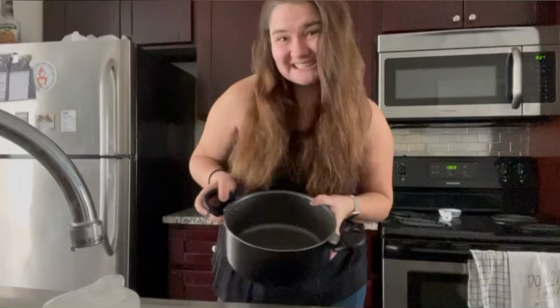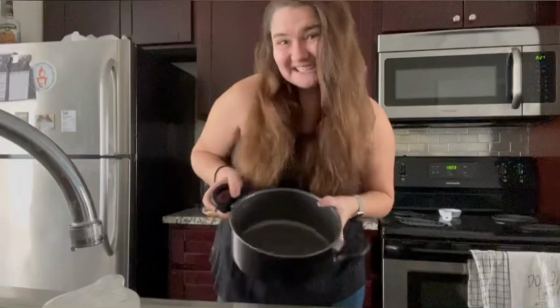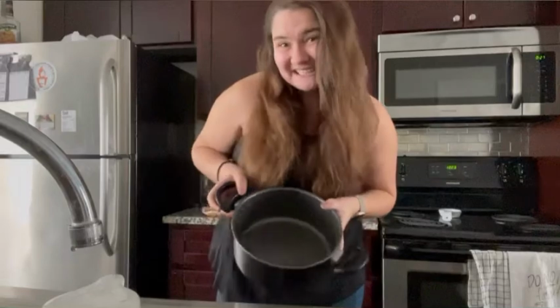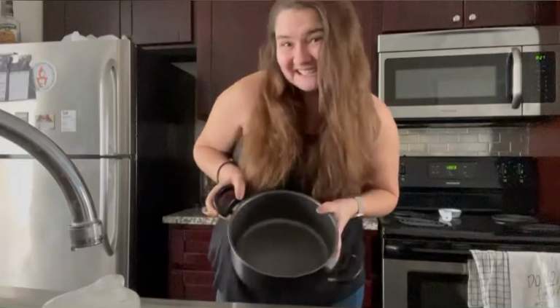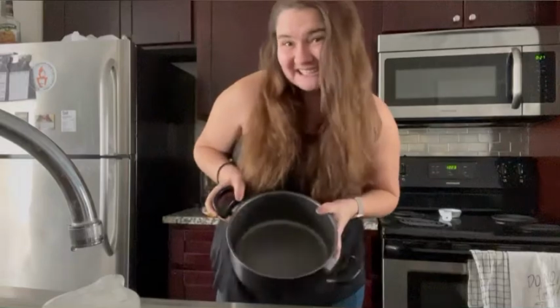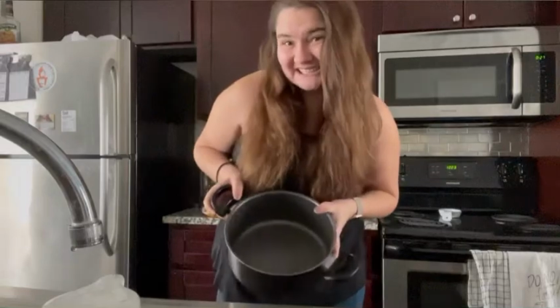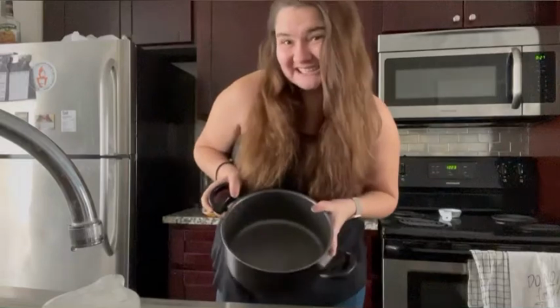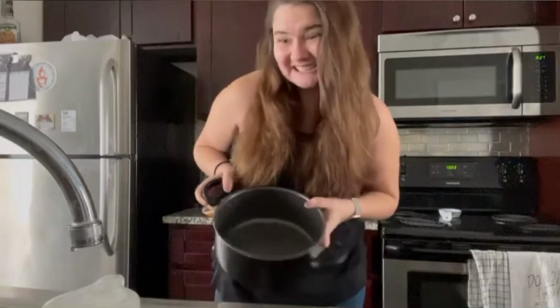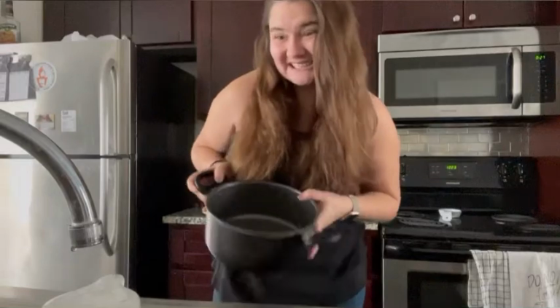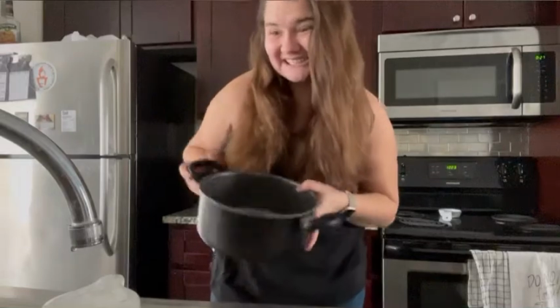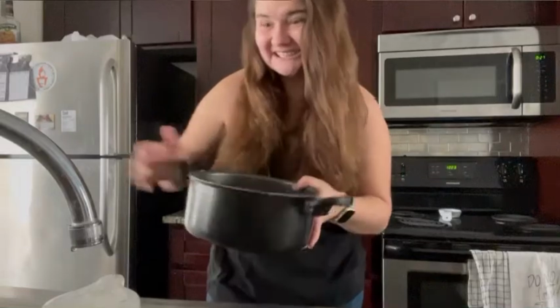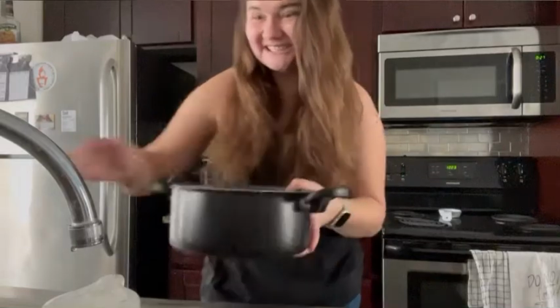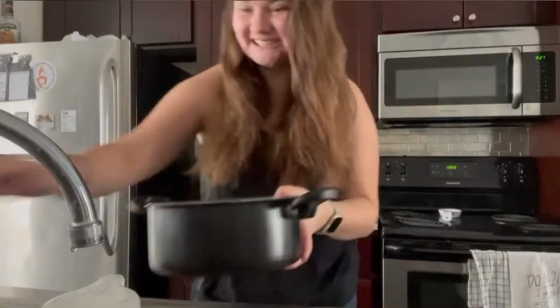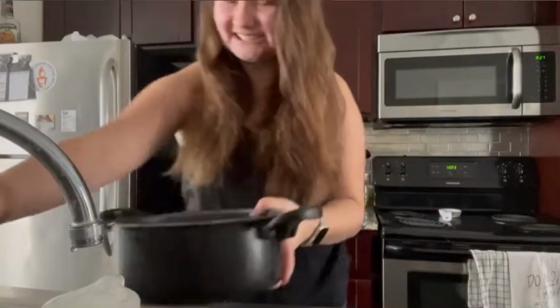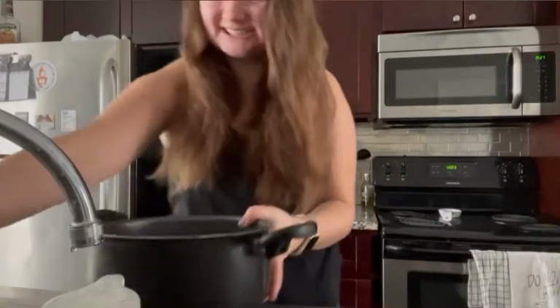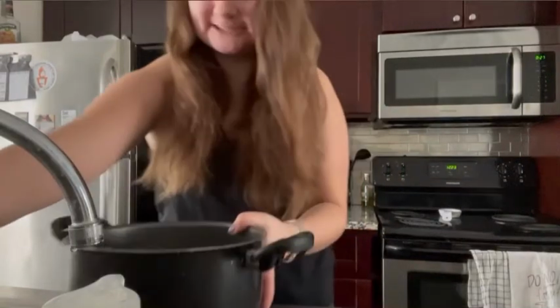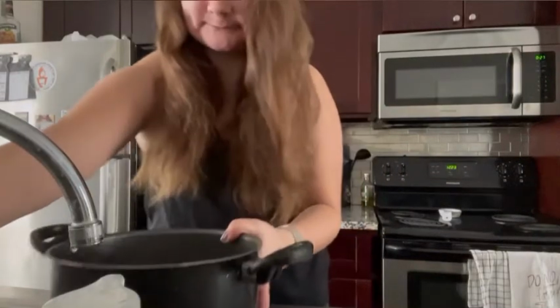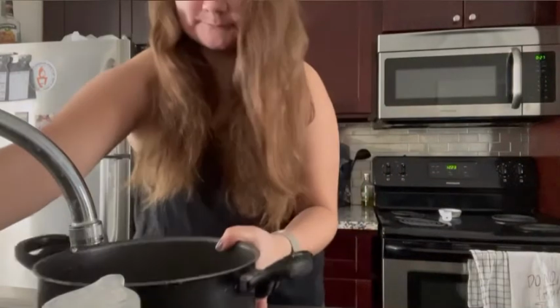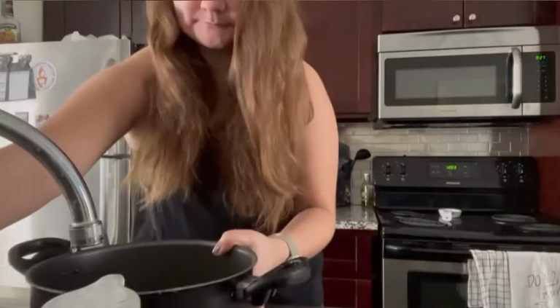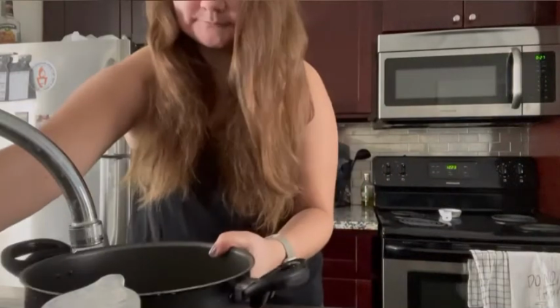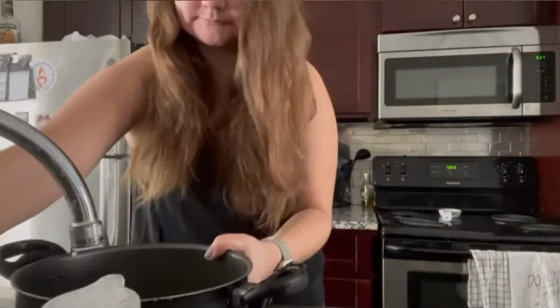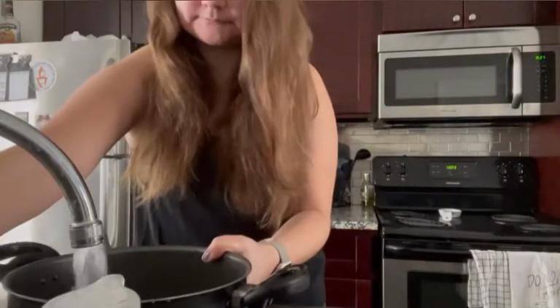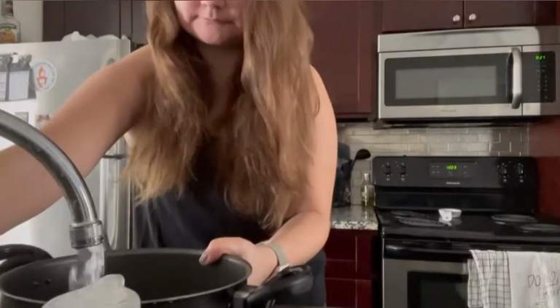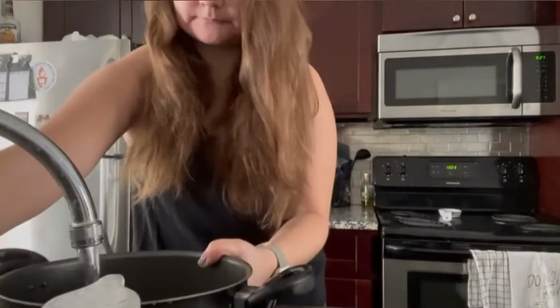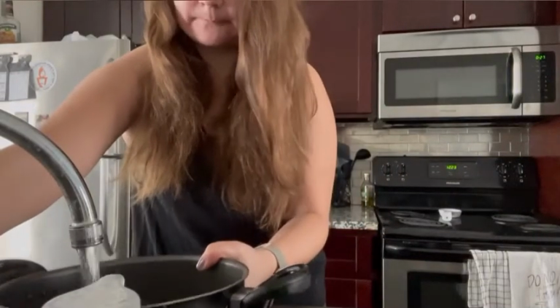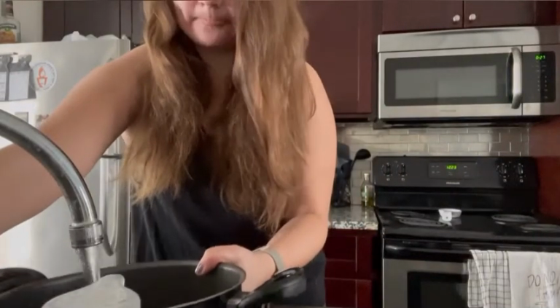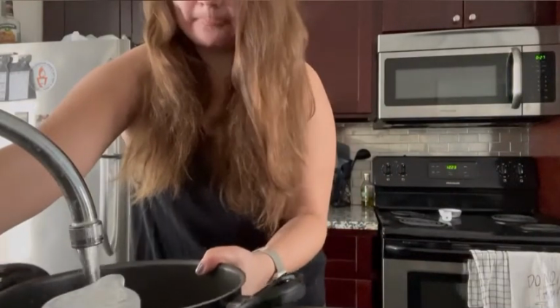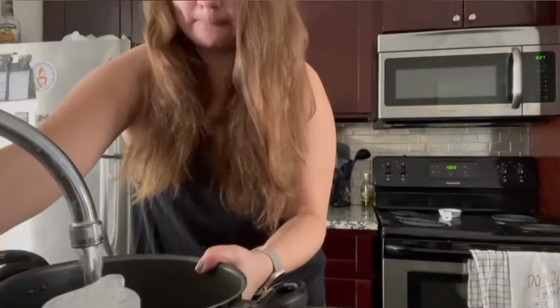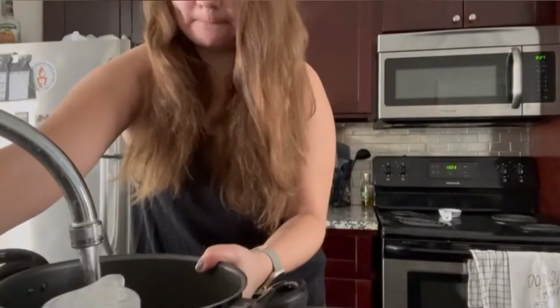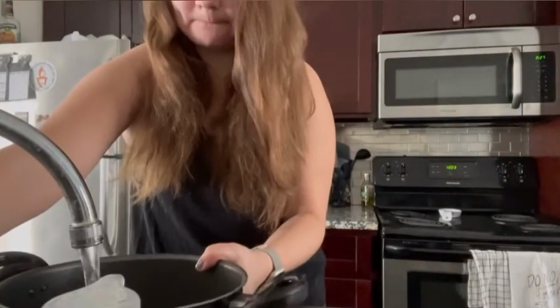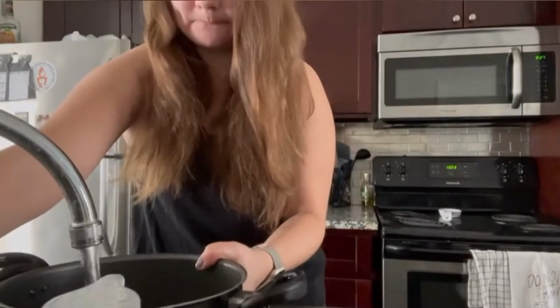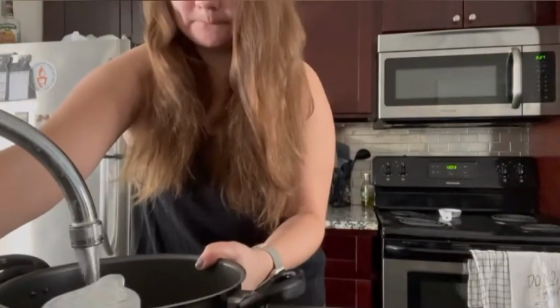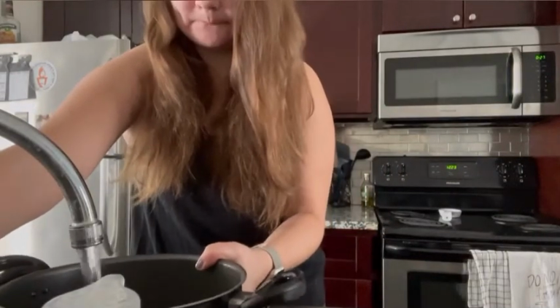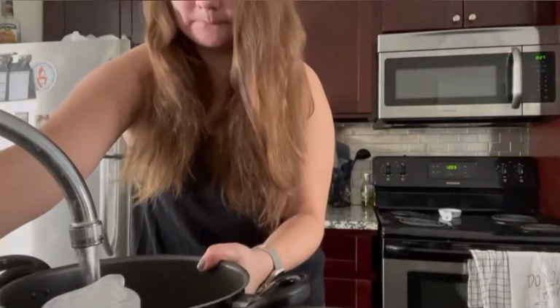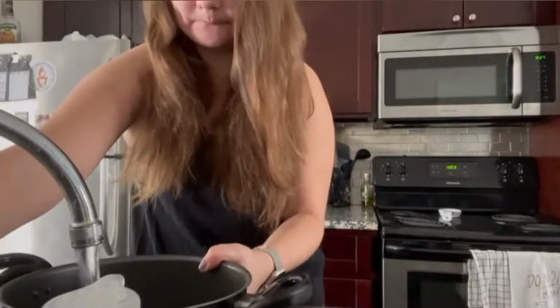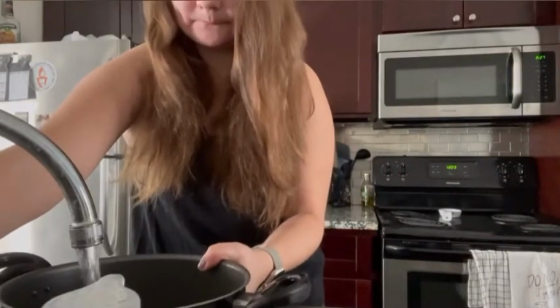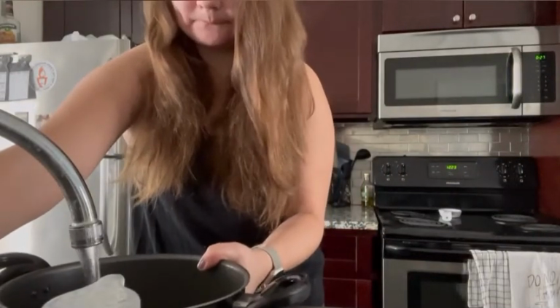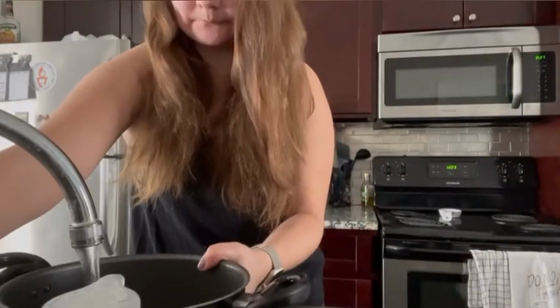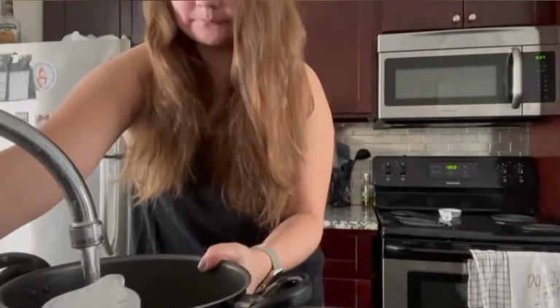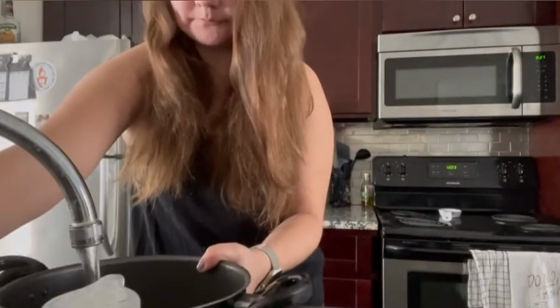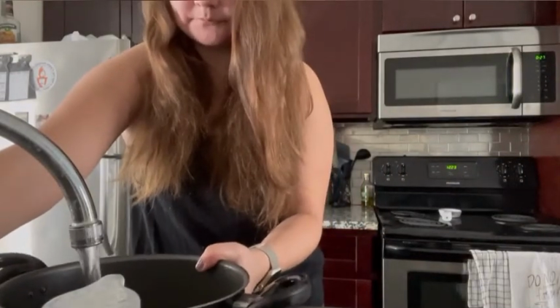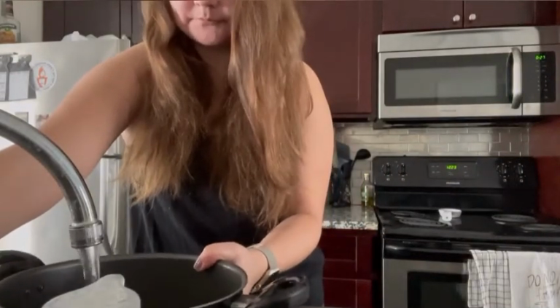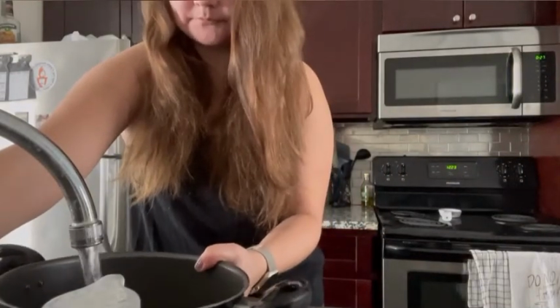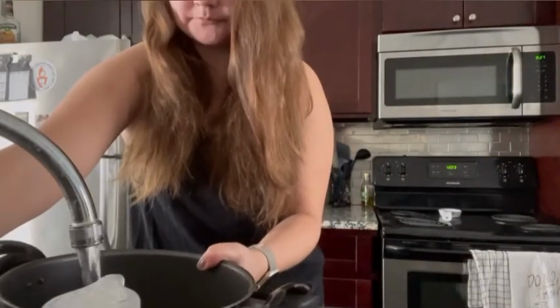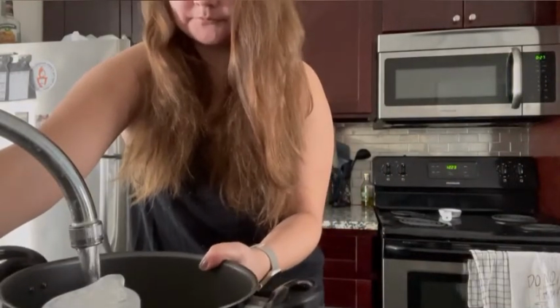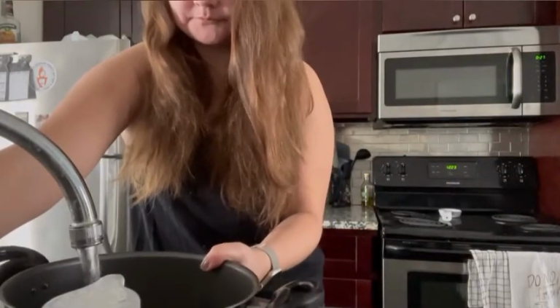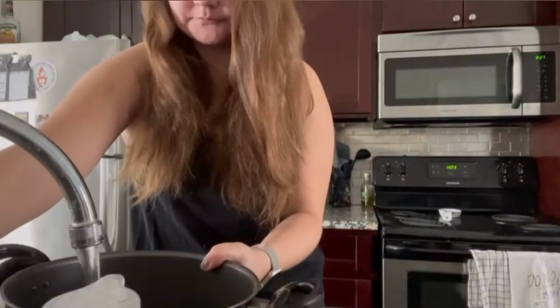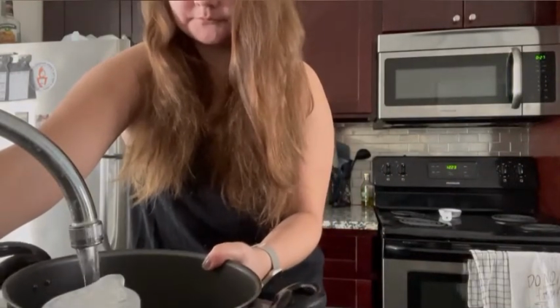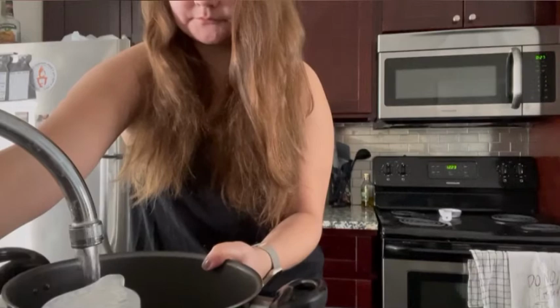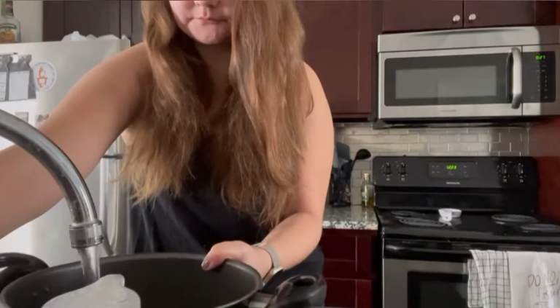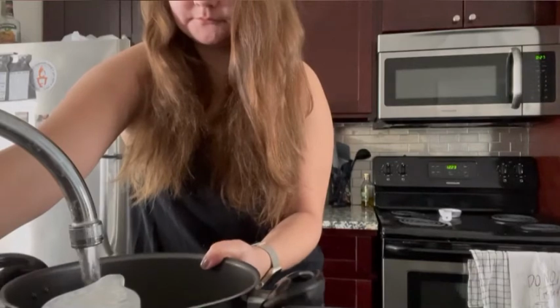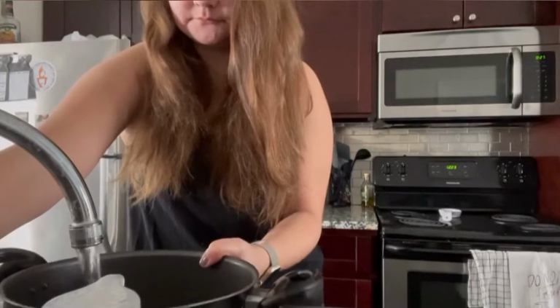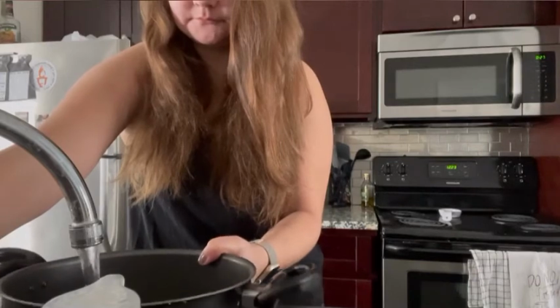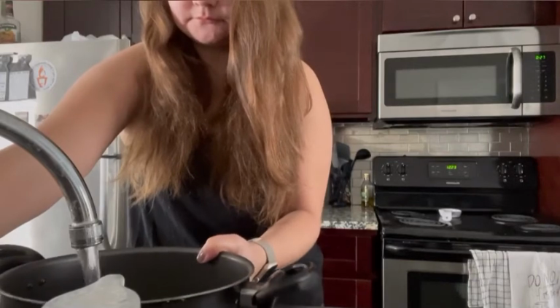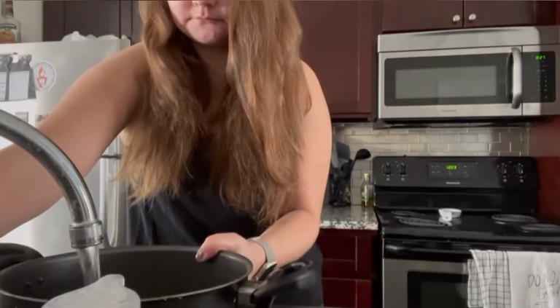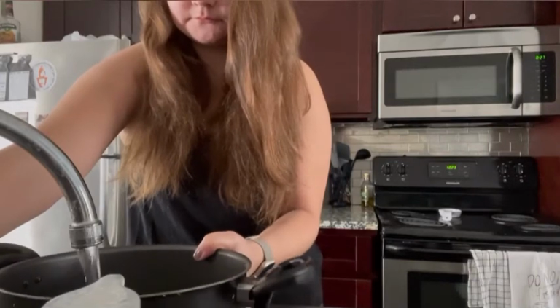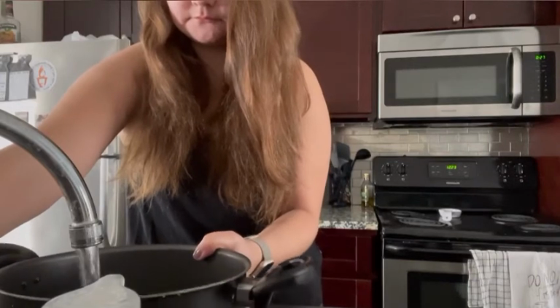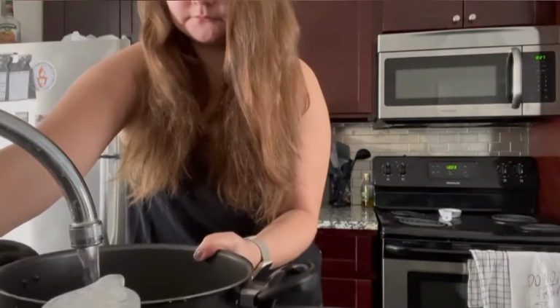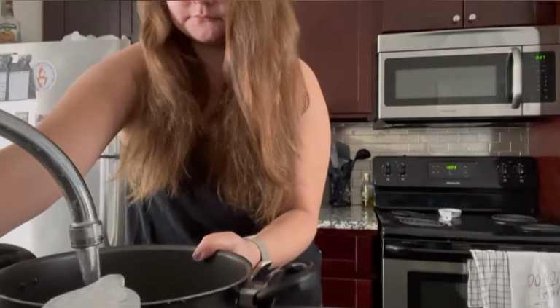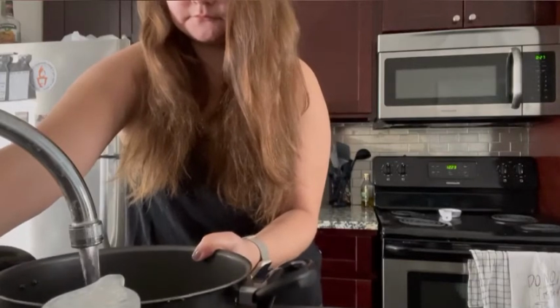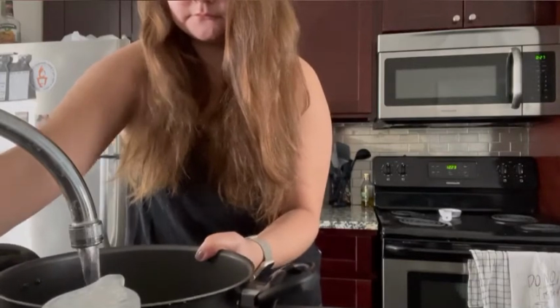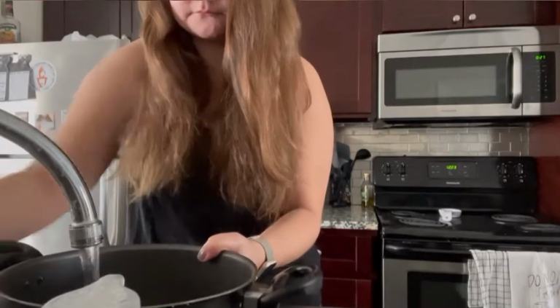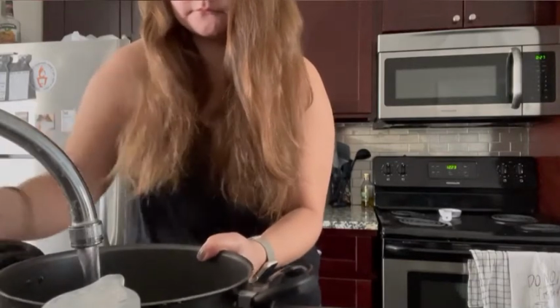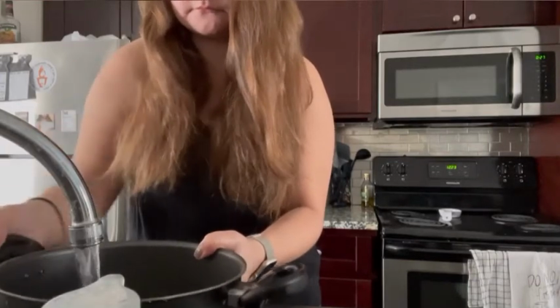Today I'm making gluten-free bruschetta. First I put water in a pot and then I'm going to boil it.